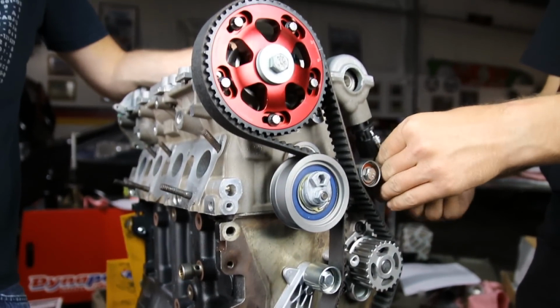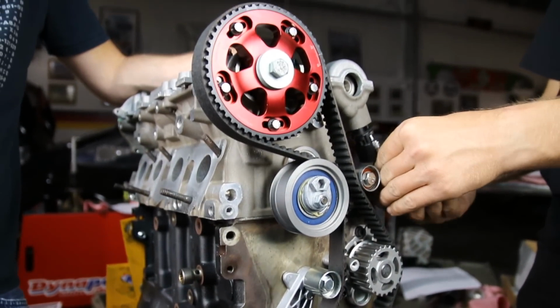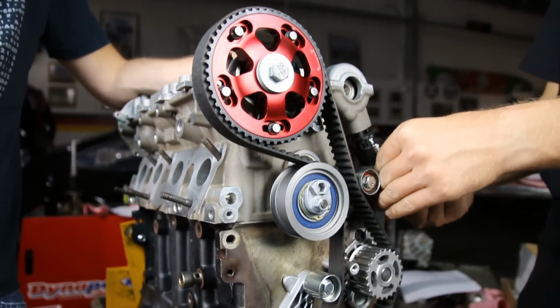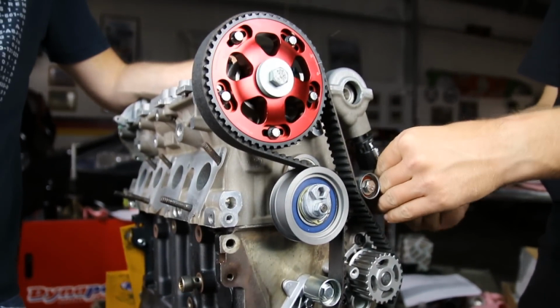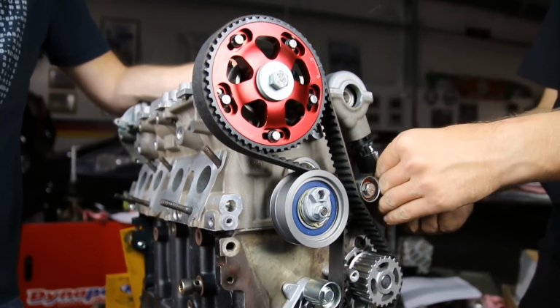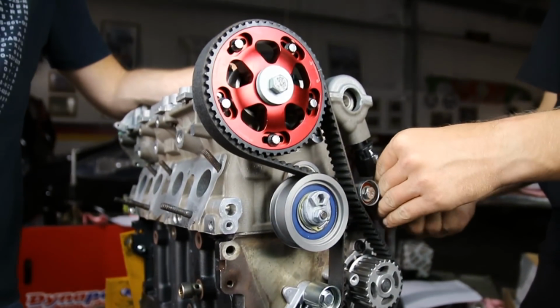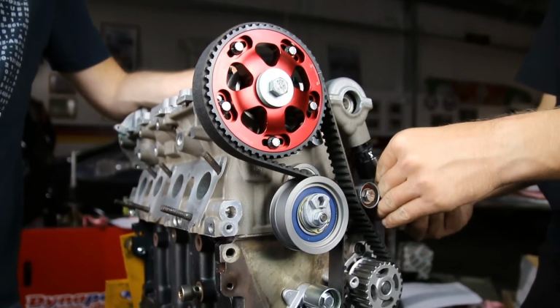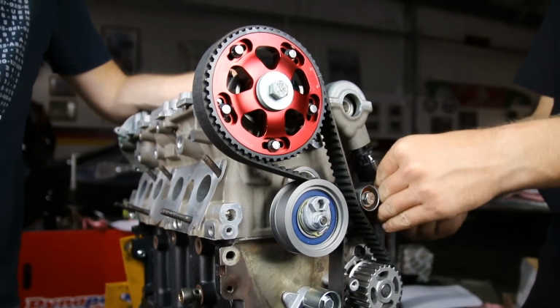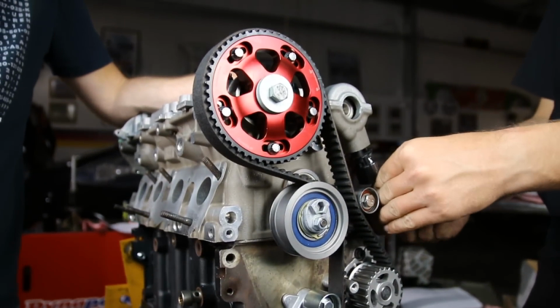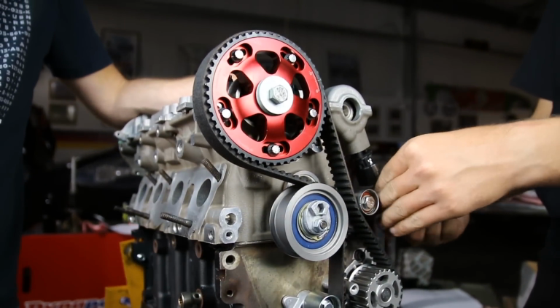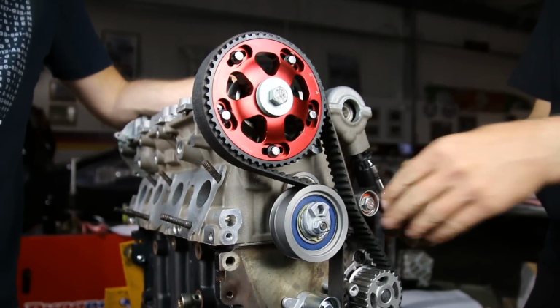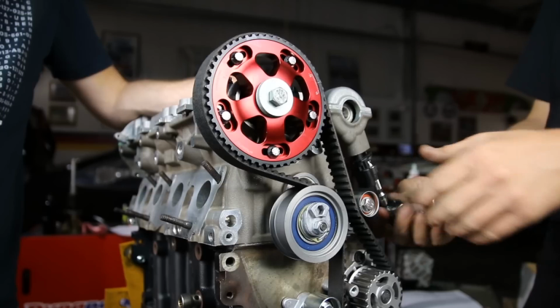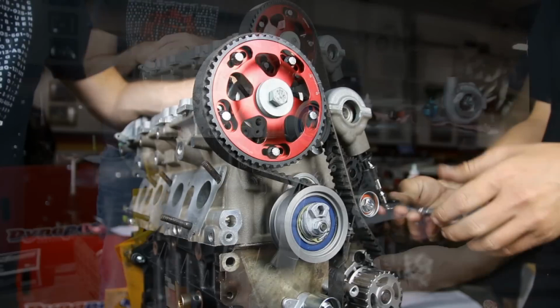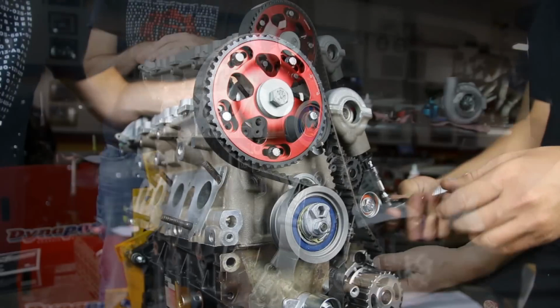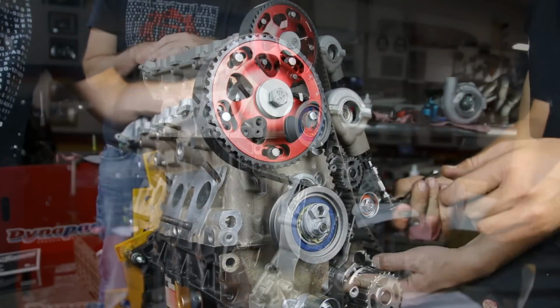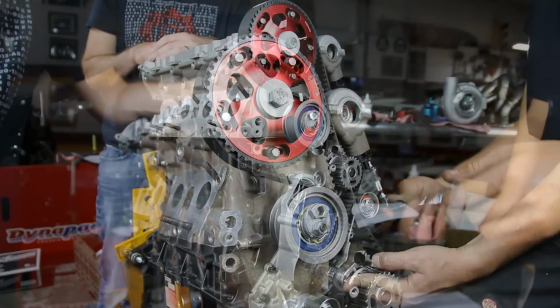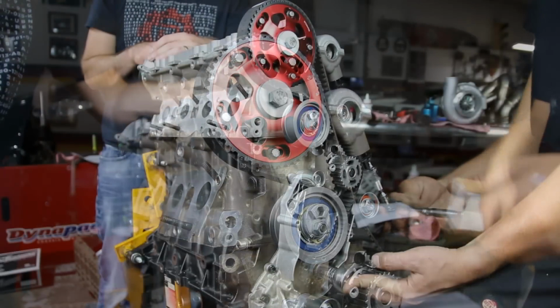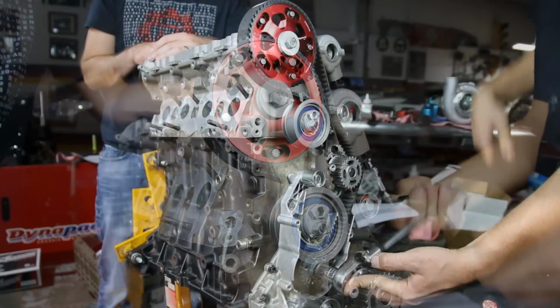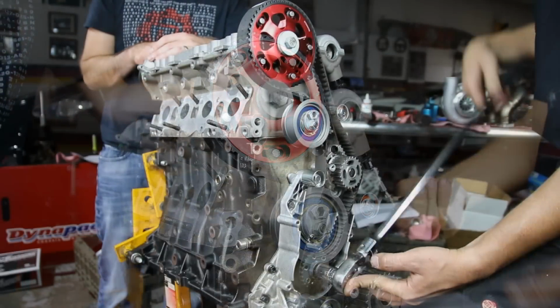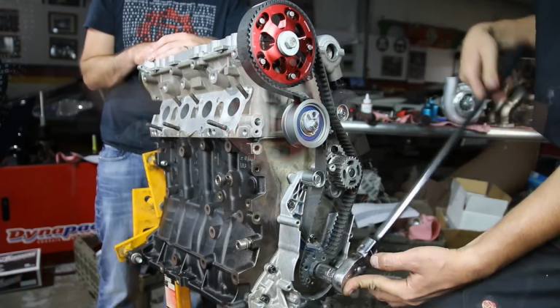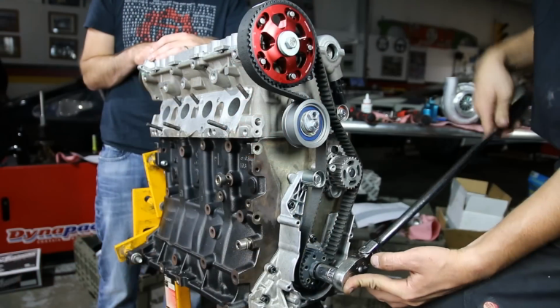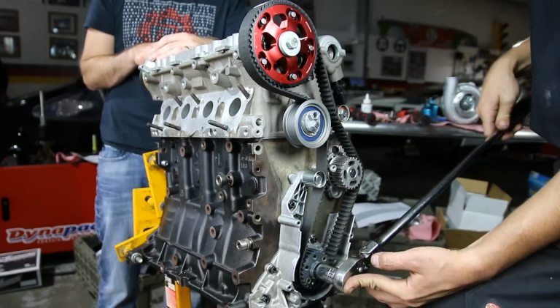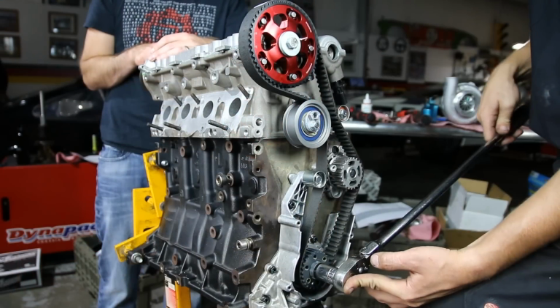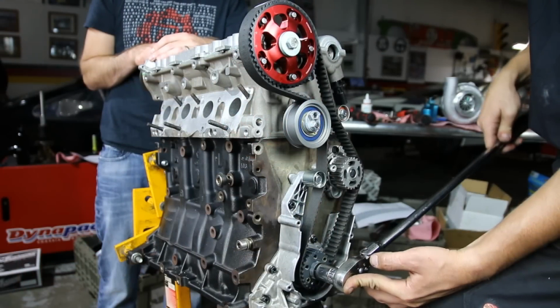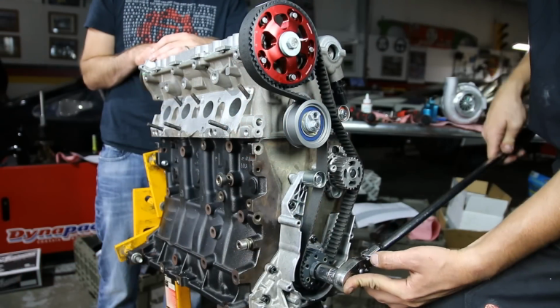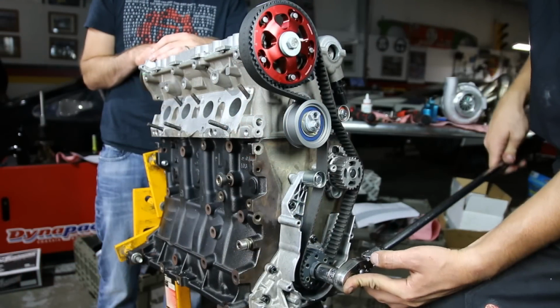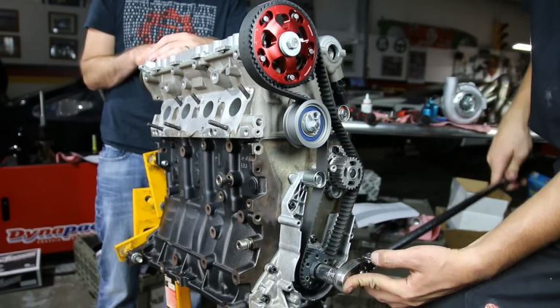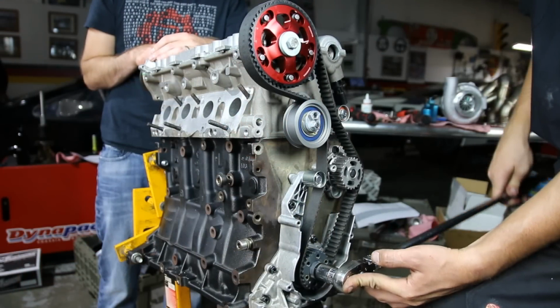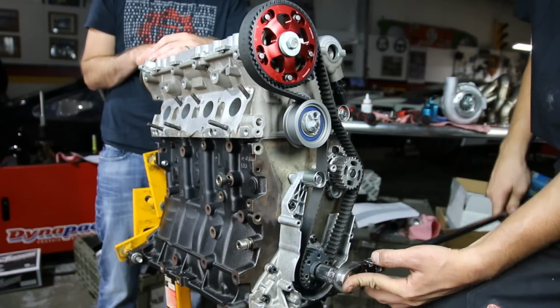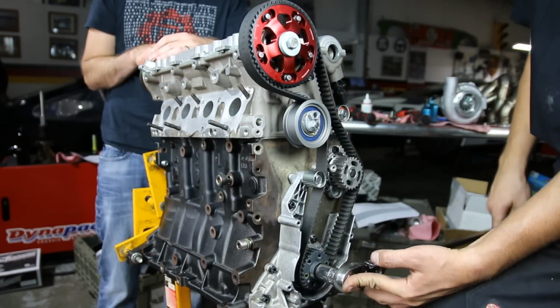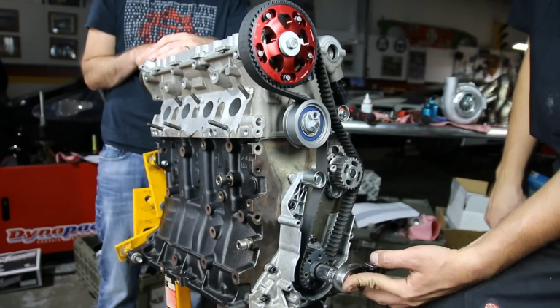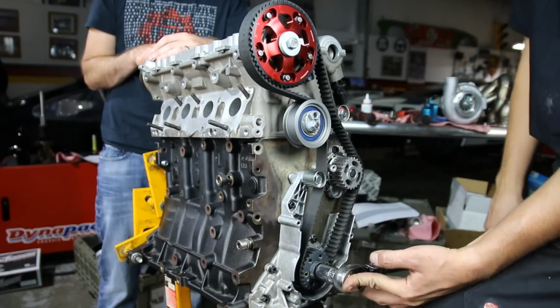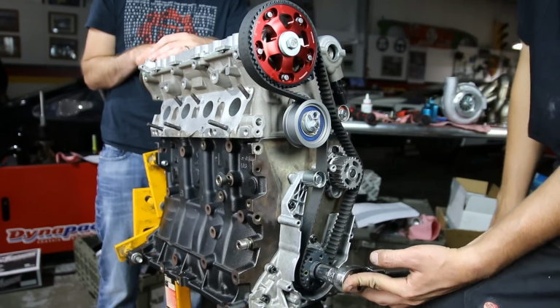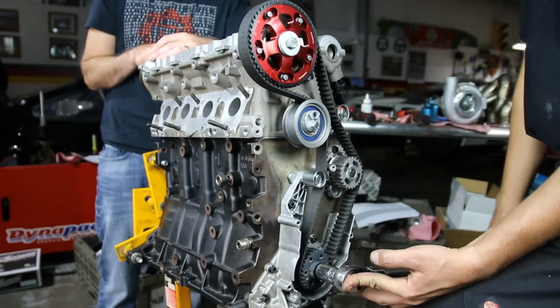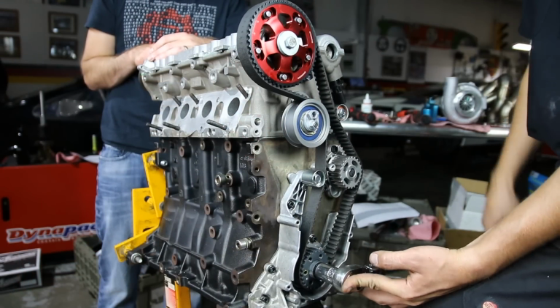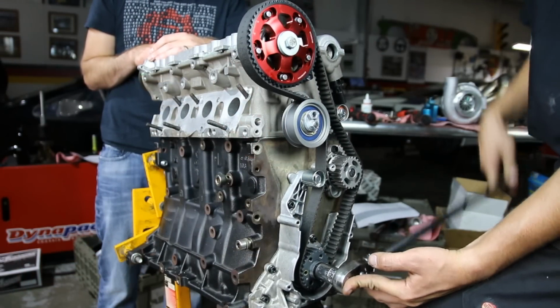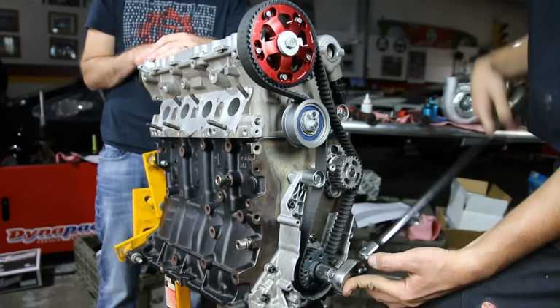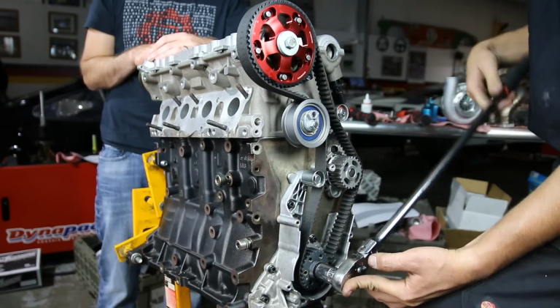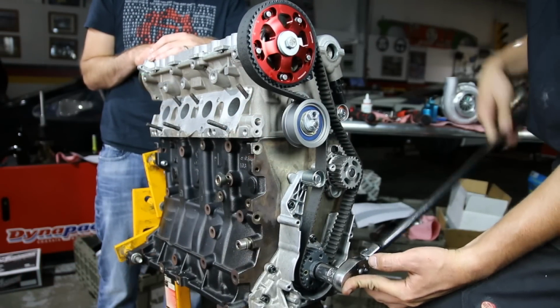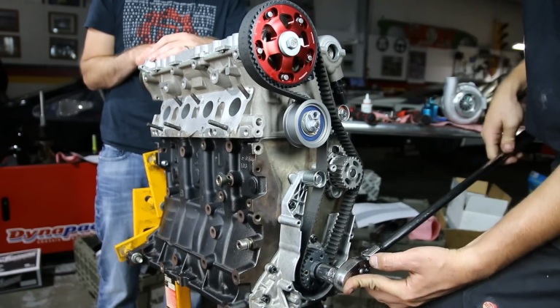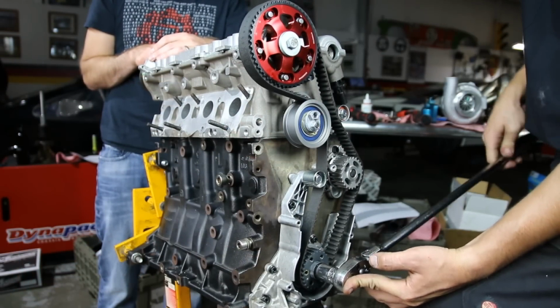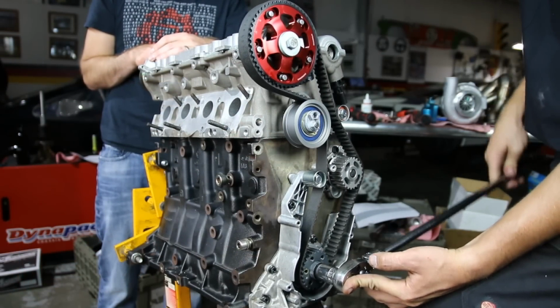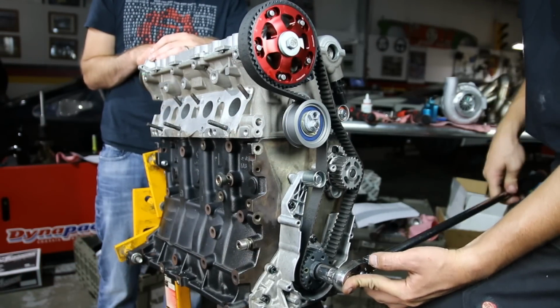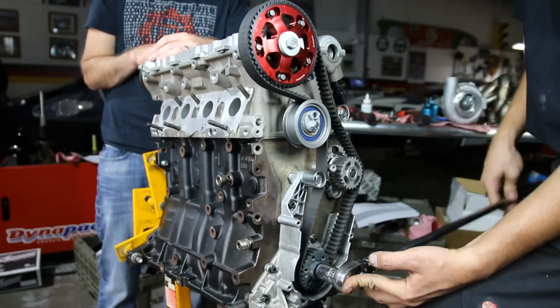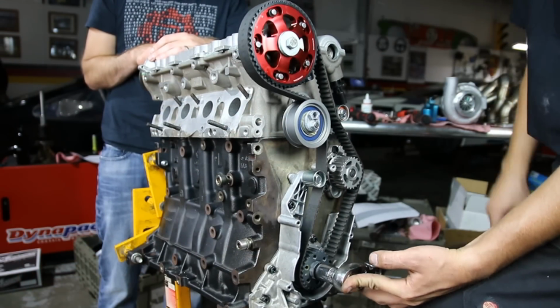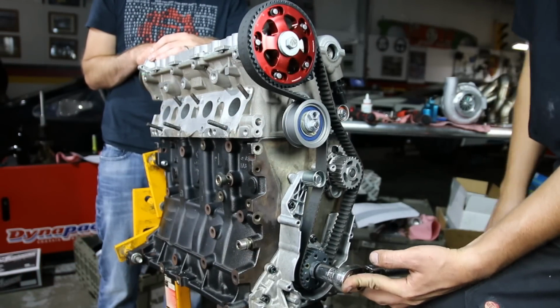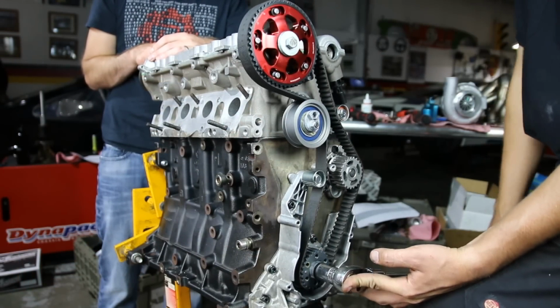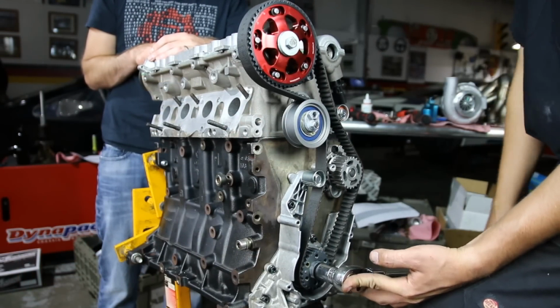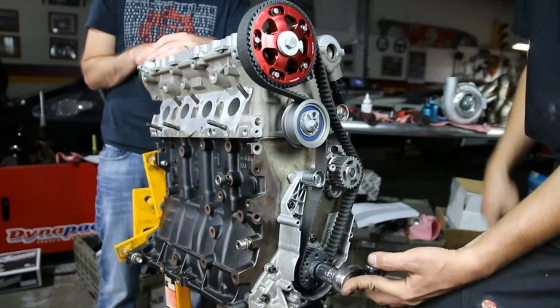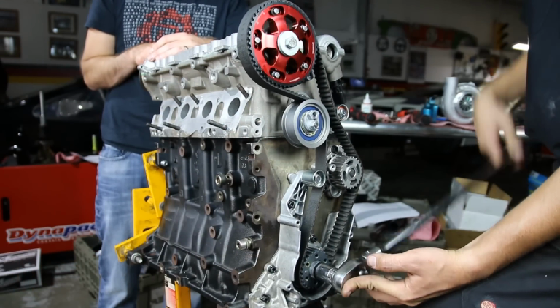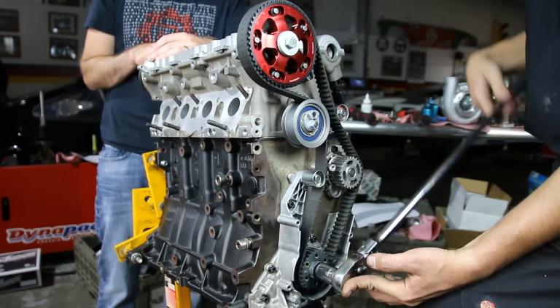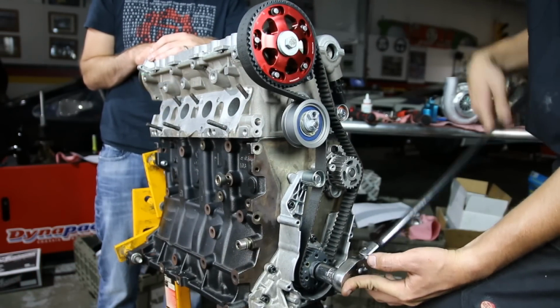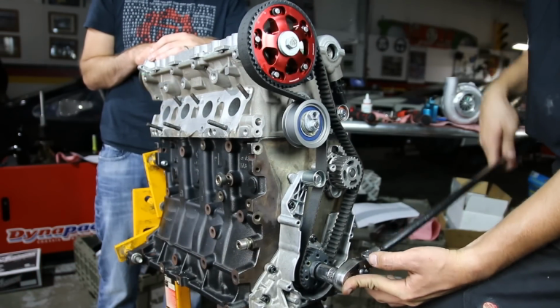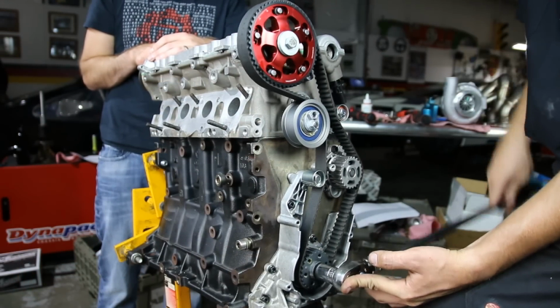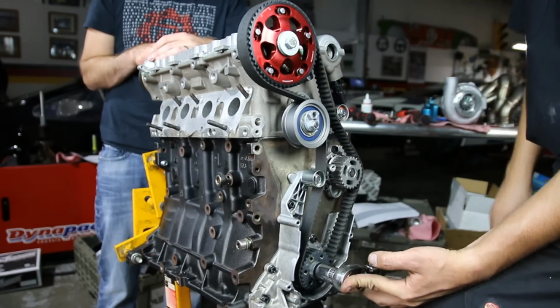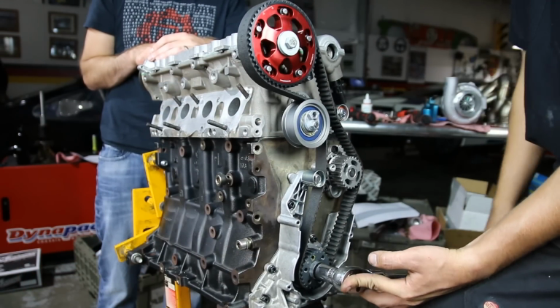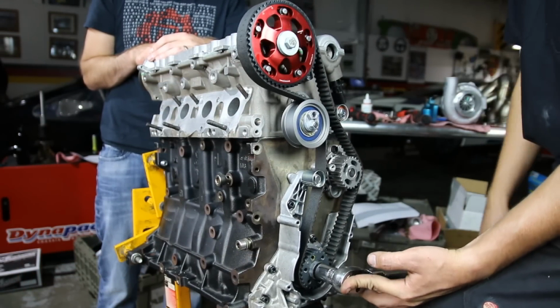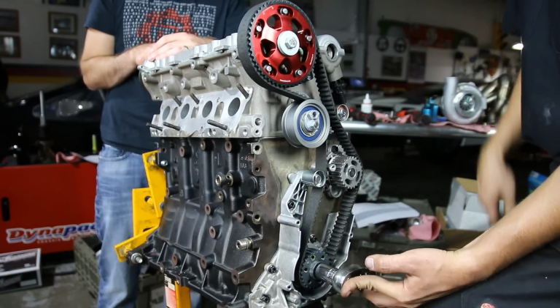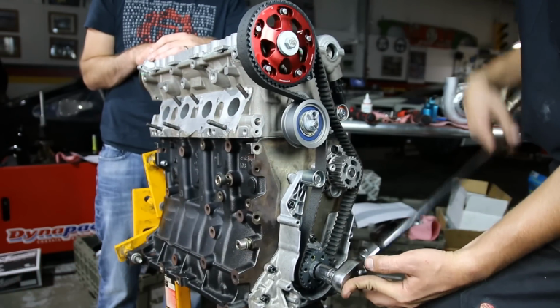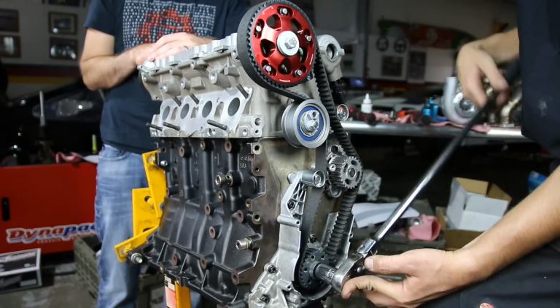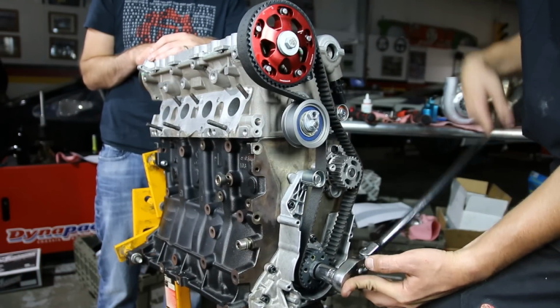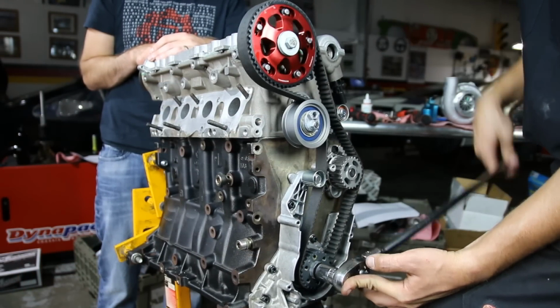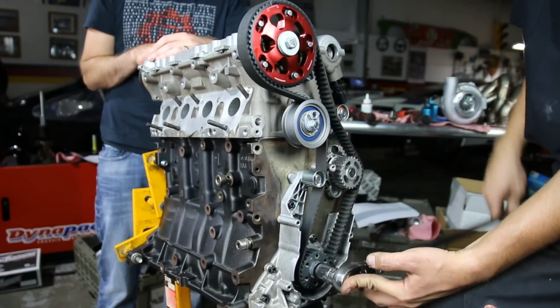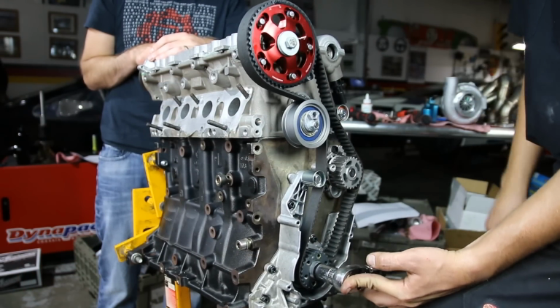Now we're going to do a test spin-over of our engine just to make sure that everything is timed up properly before we proceed with anything else.